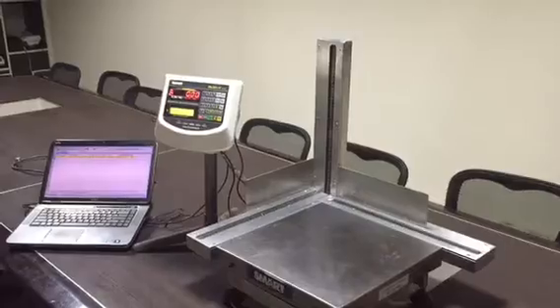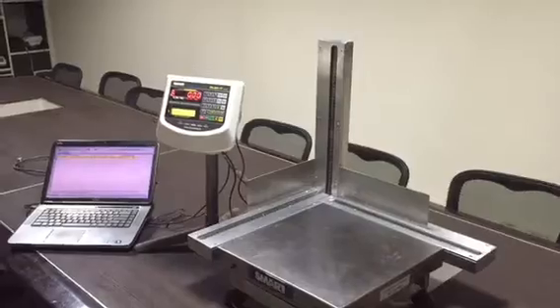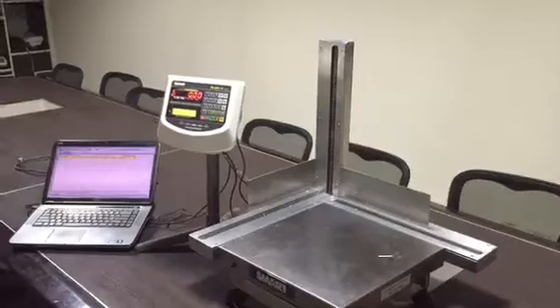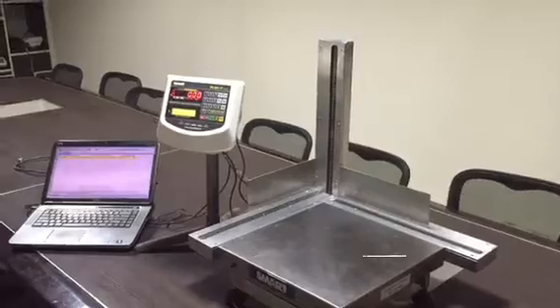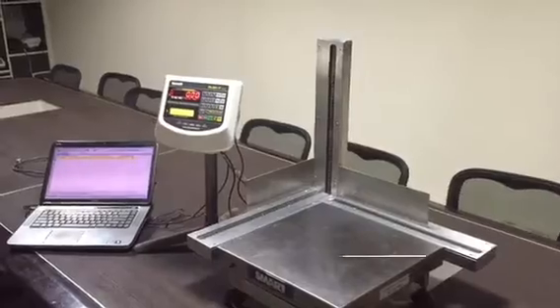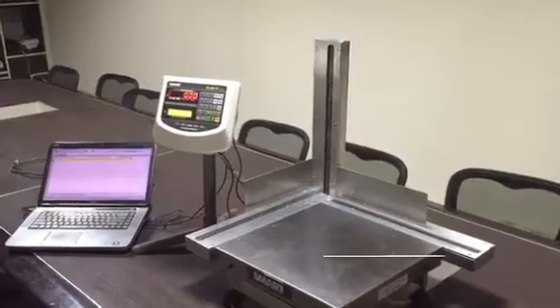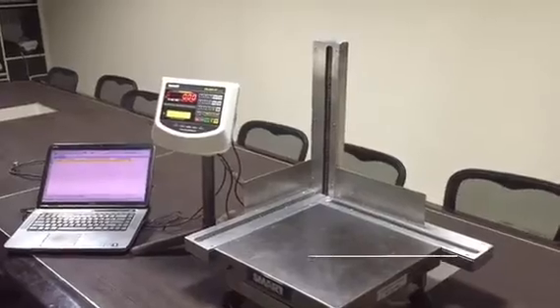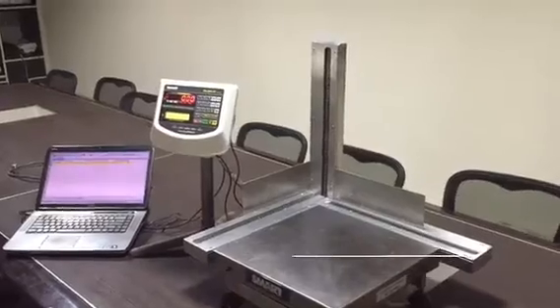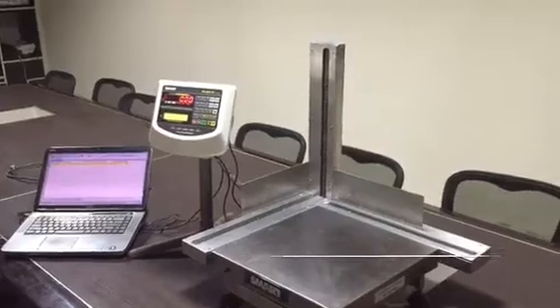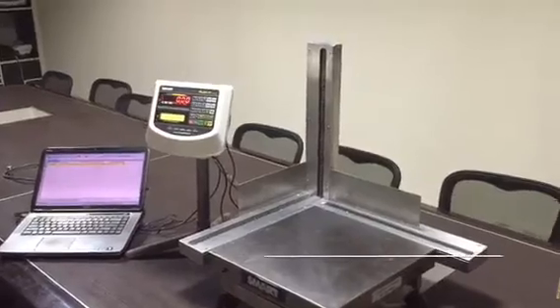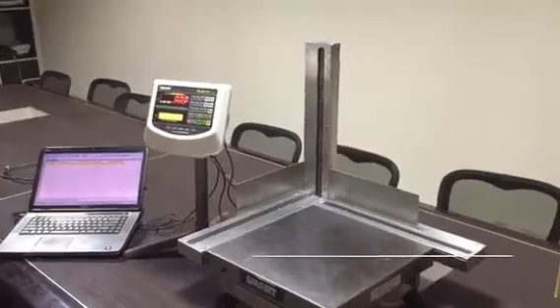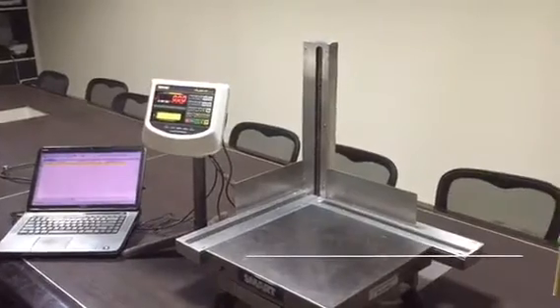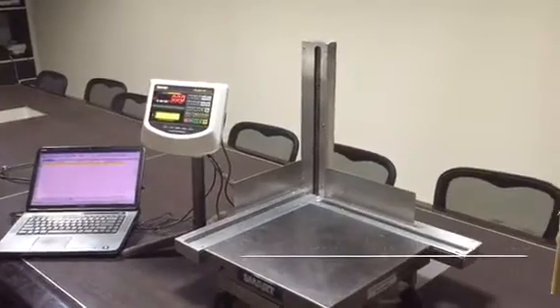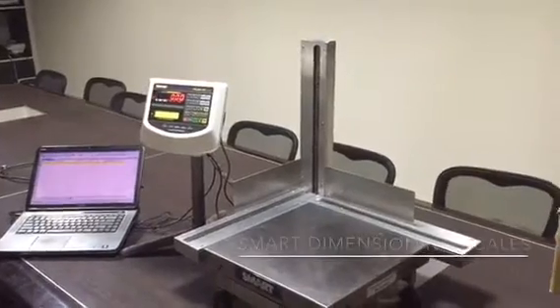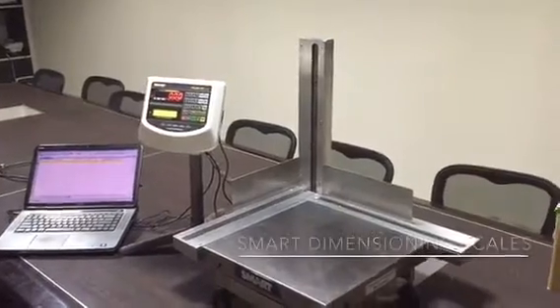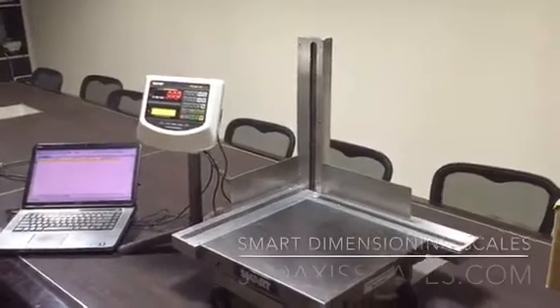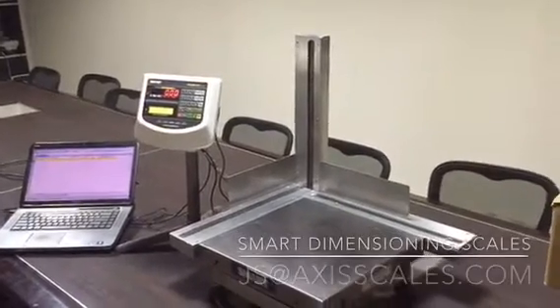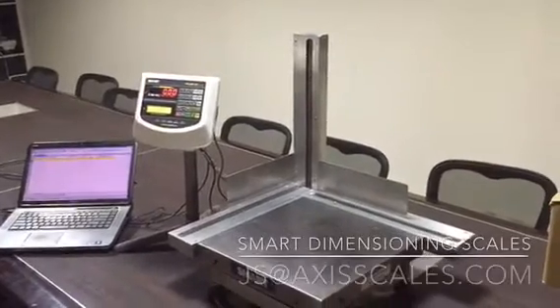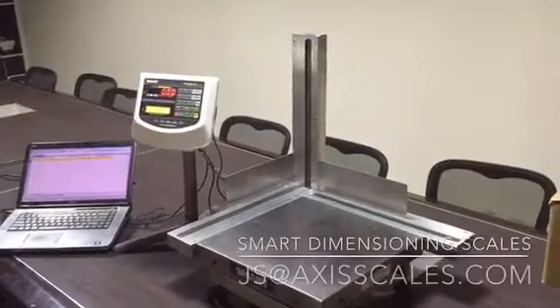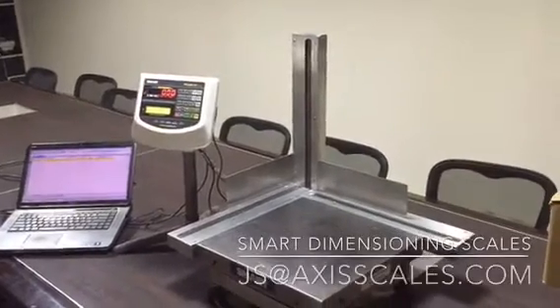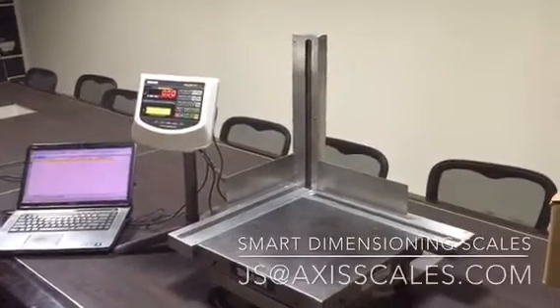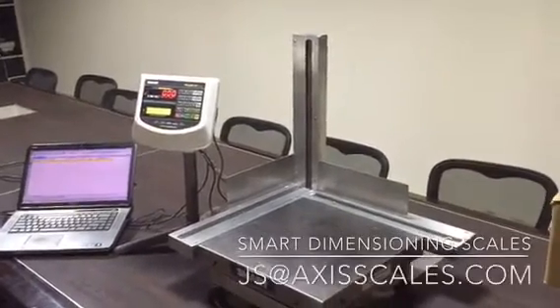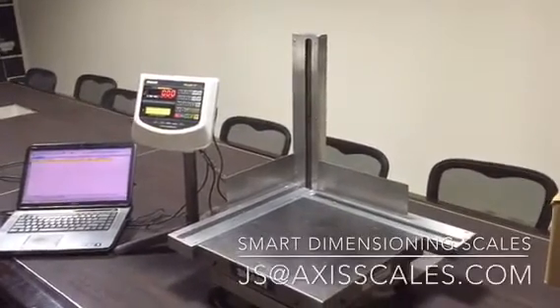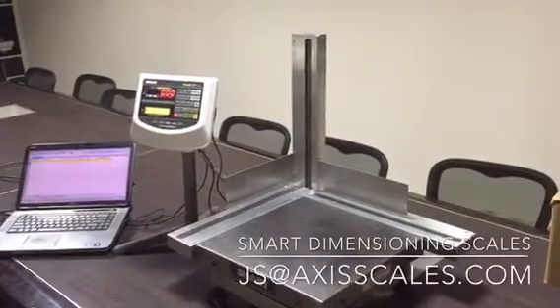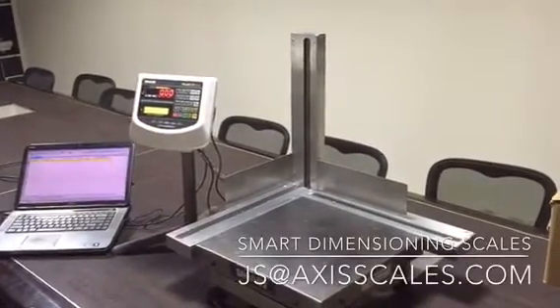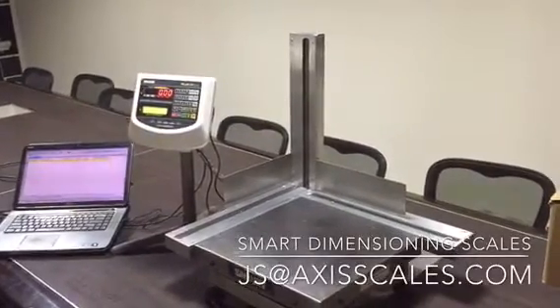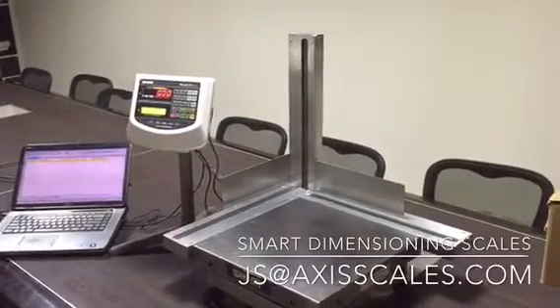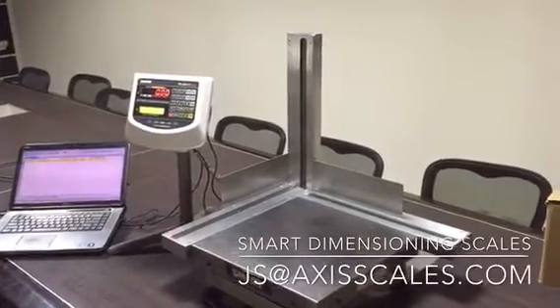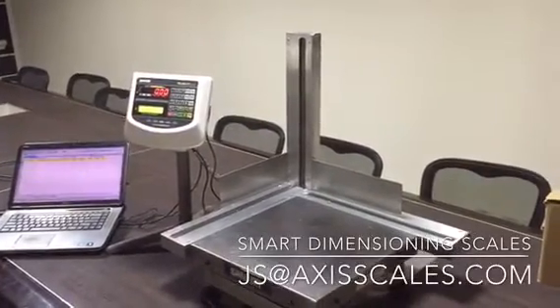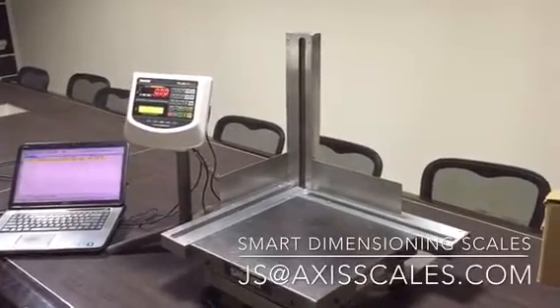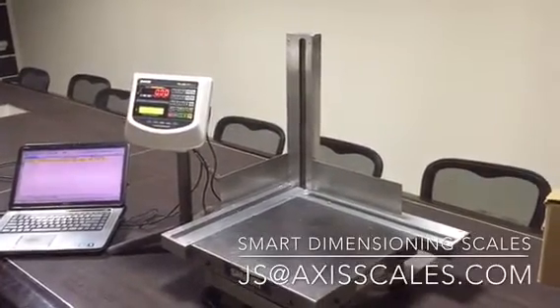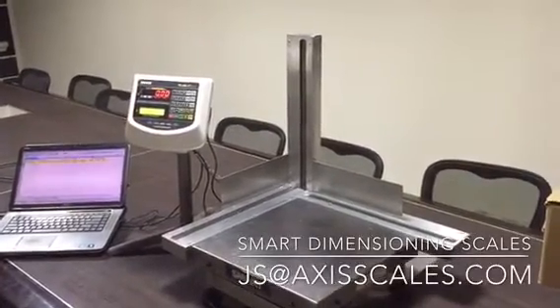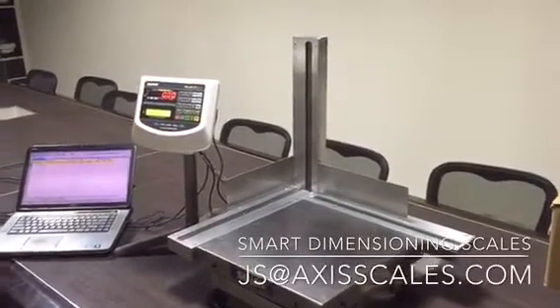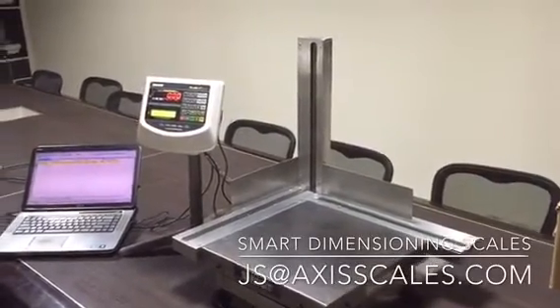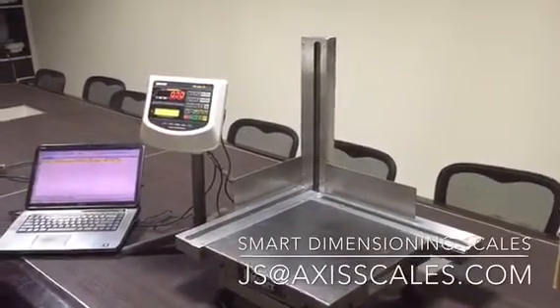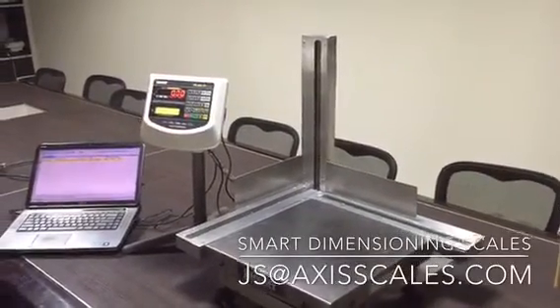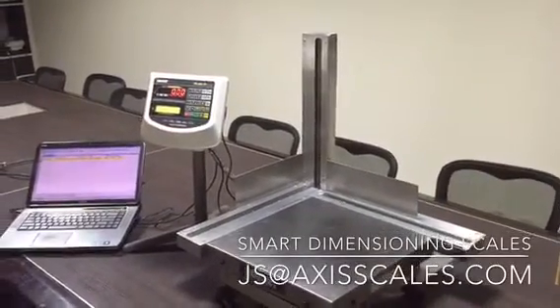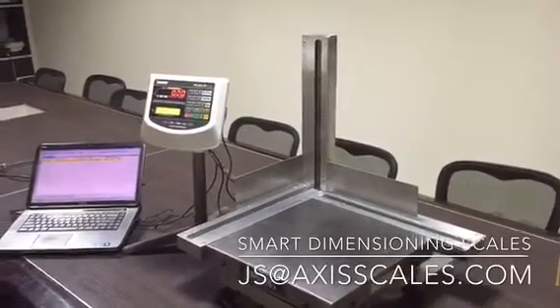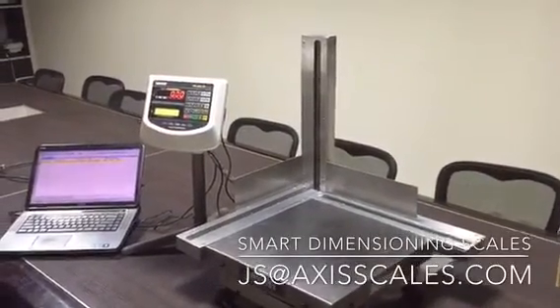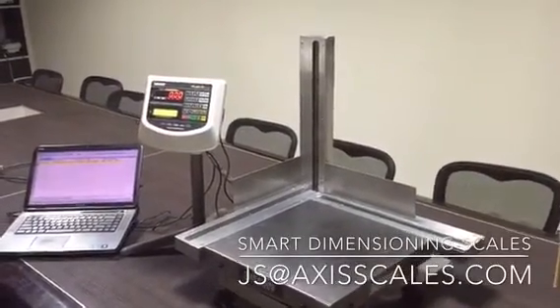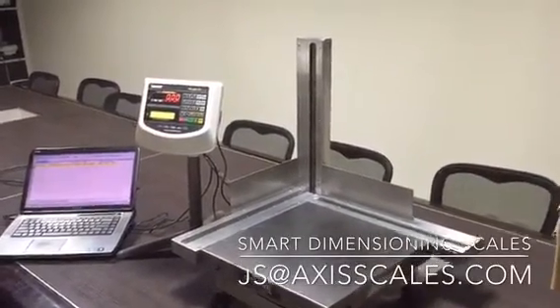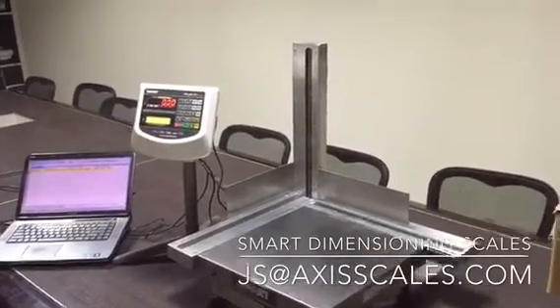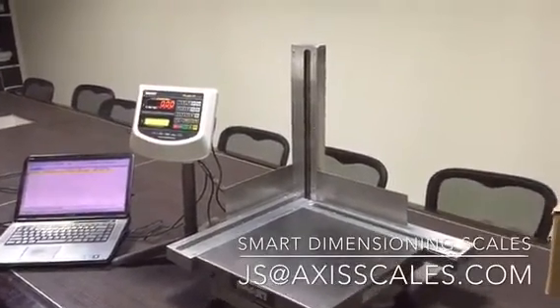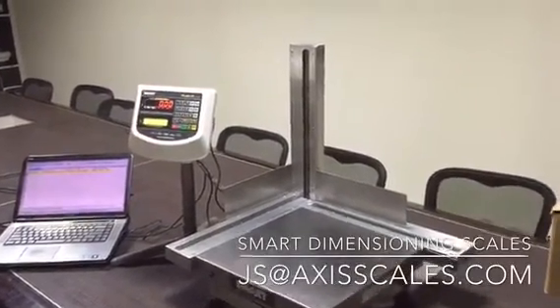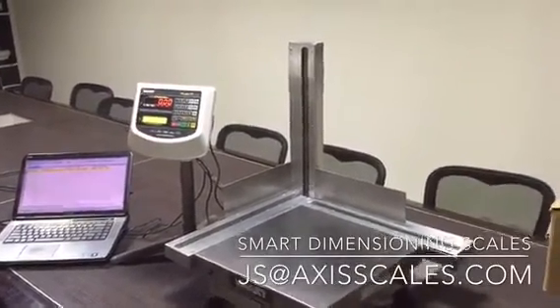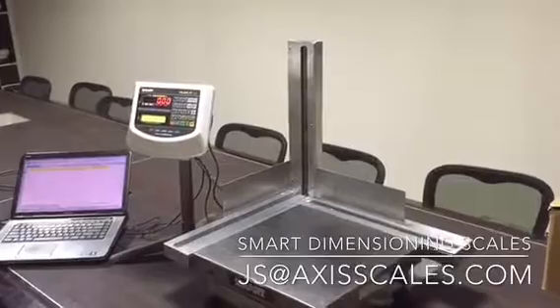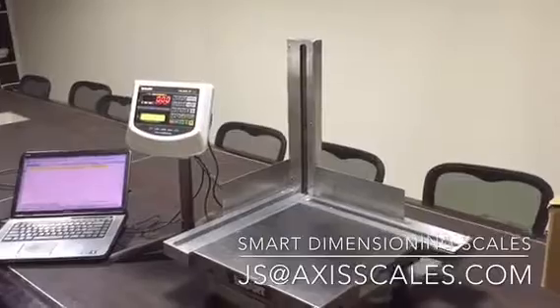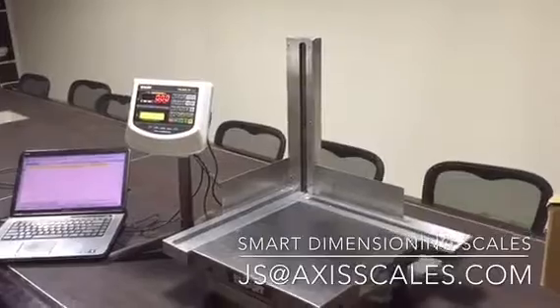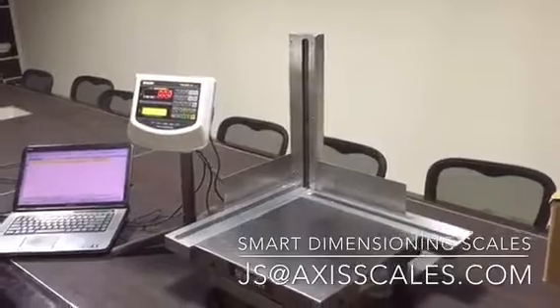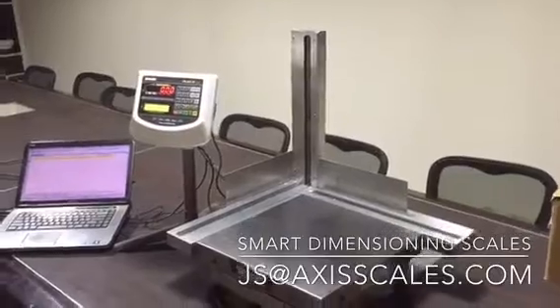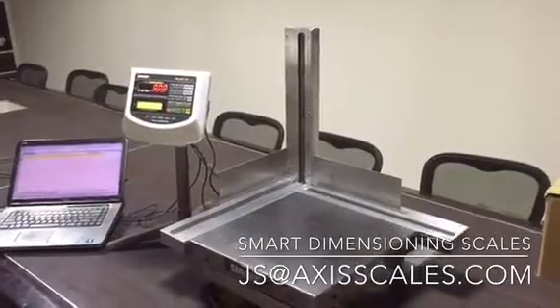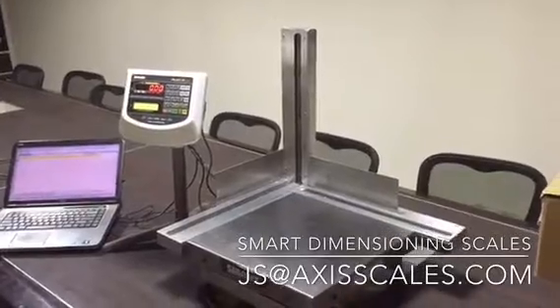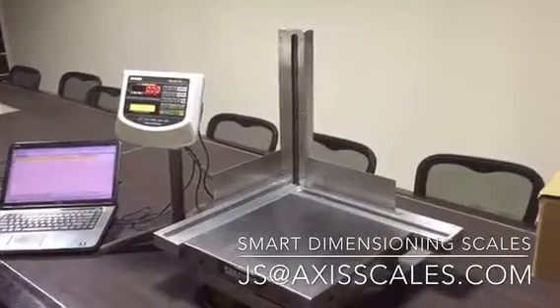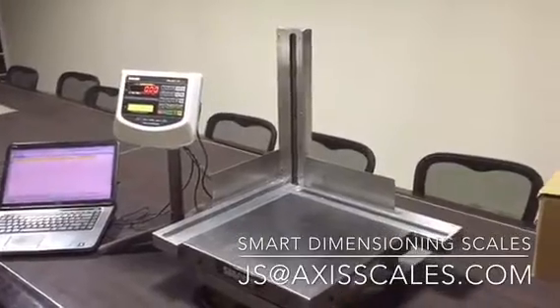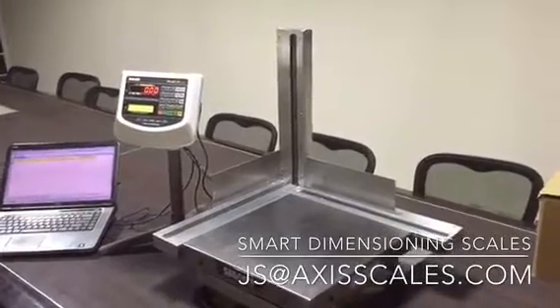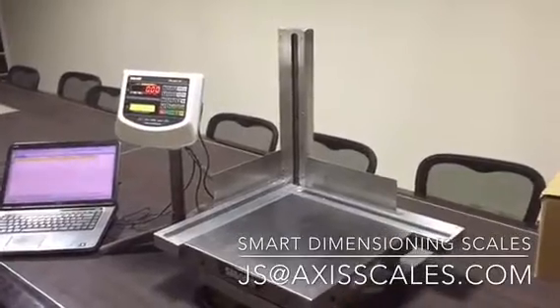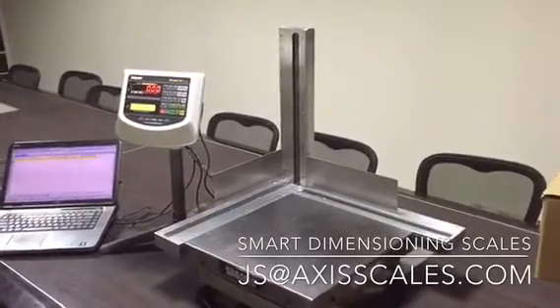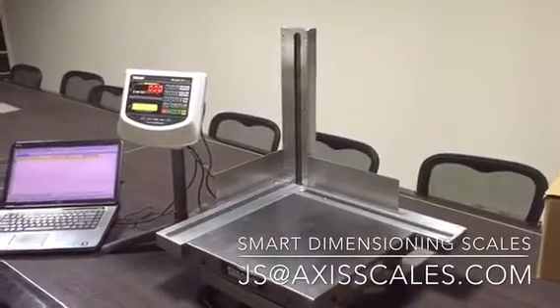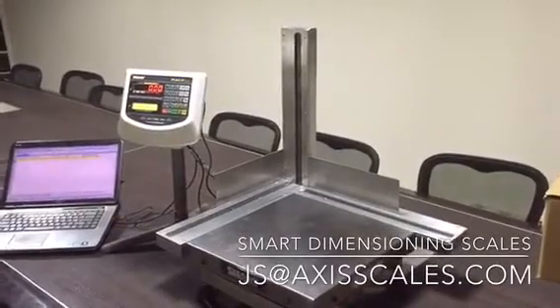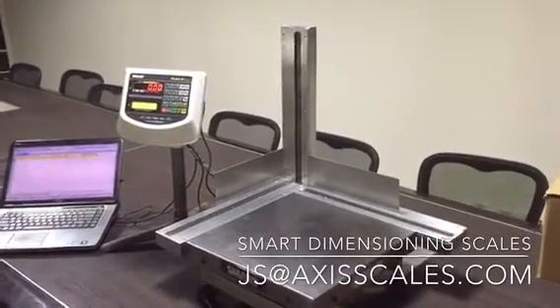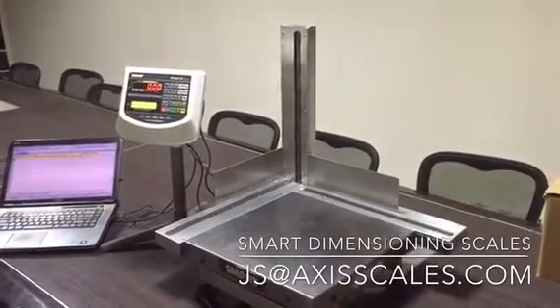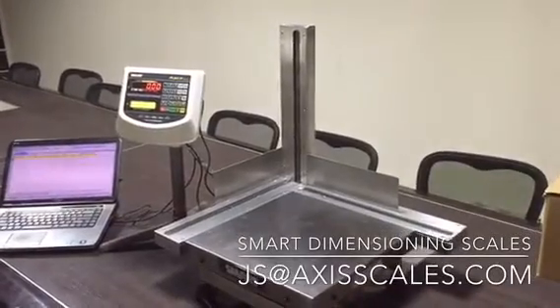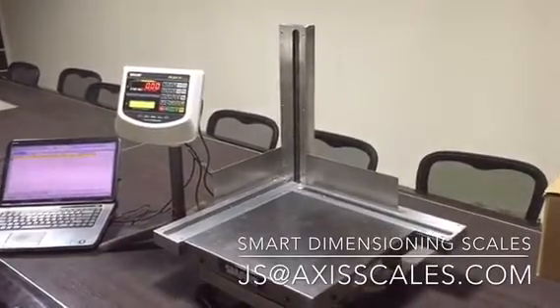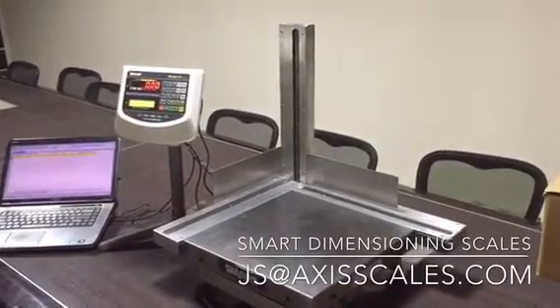Hi, my name is Jagdeep Singh Anand and I'm from SMART. We are going to demonstrate SMART dimensioning scales to you.